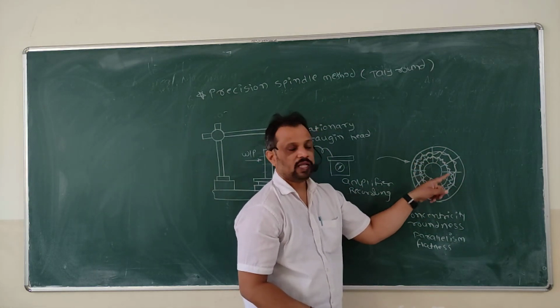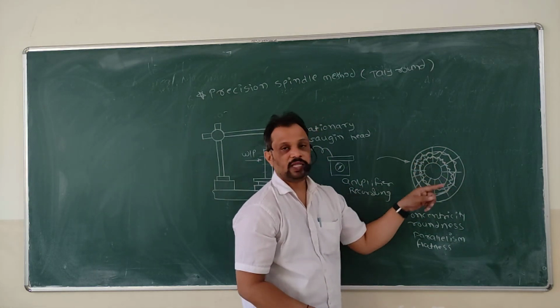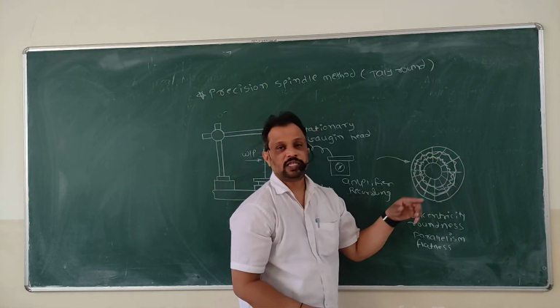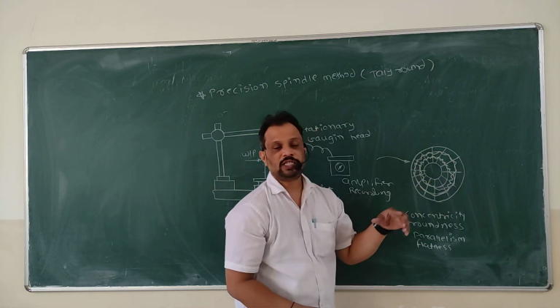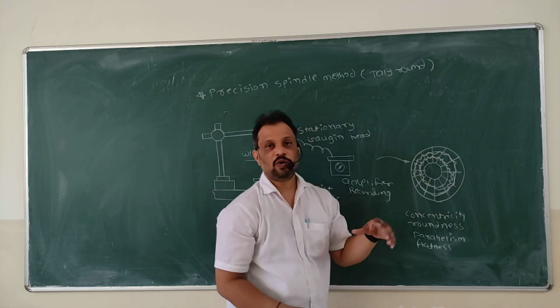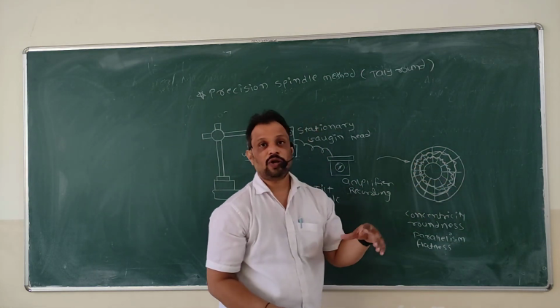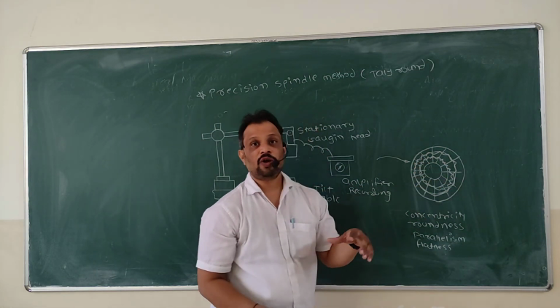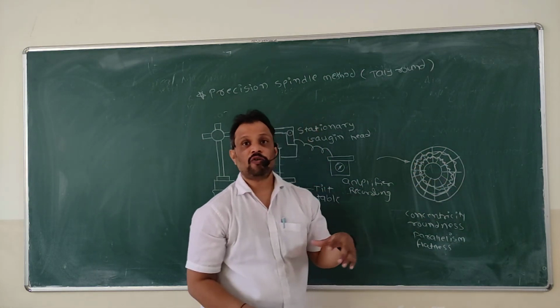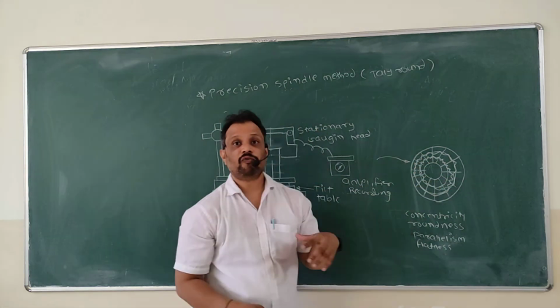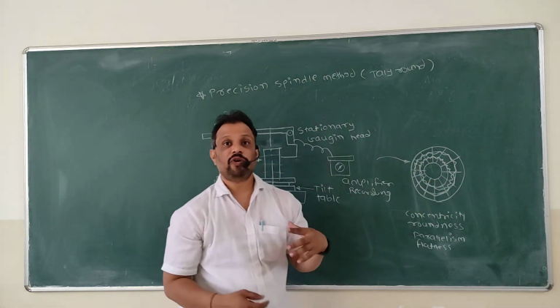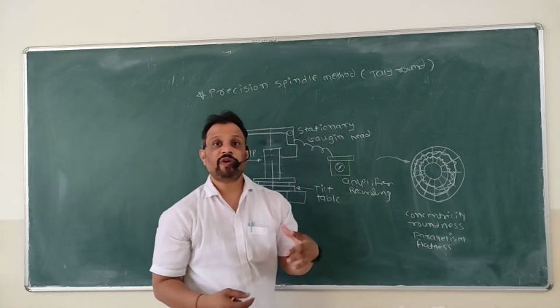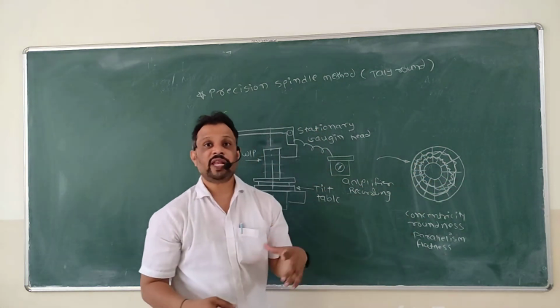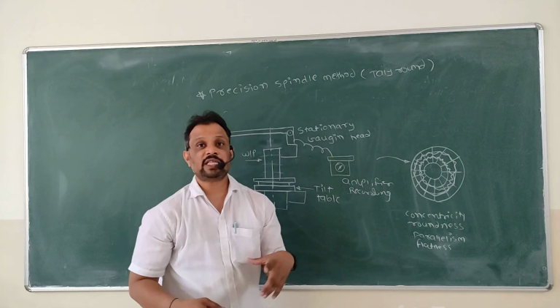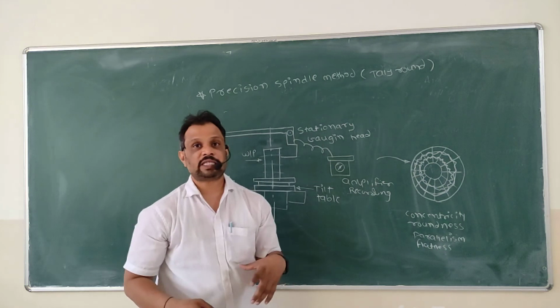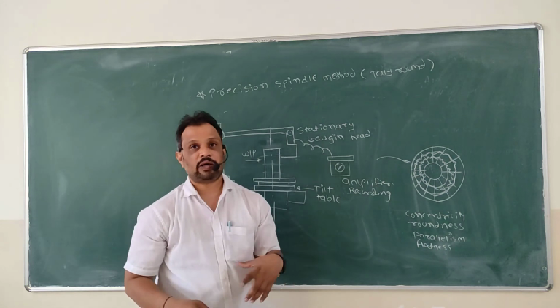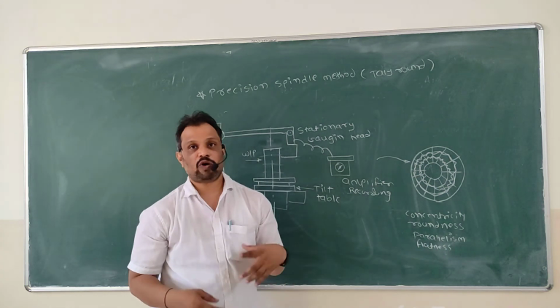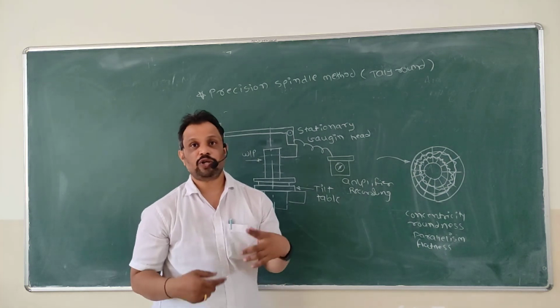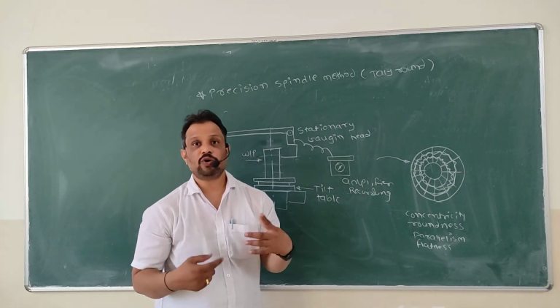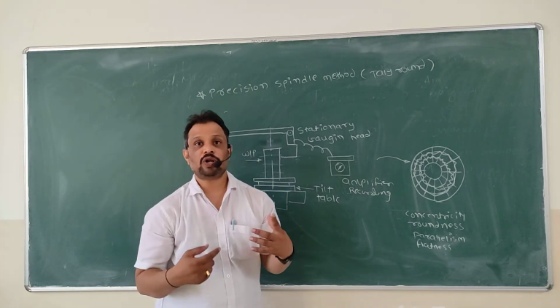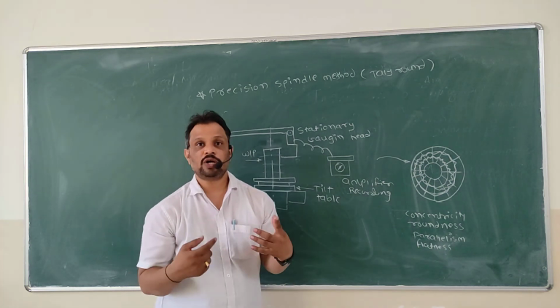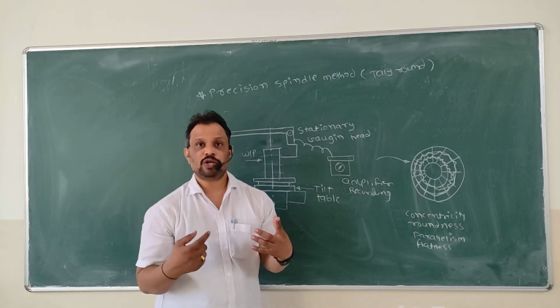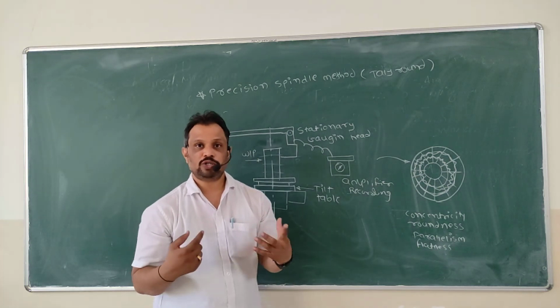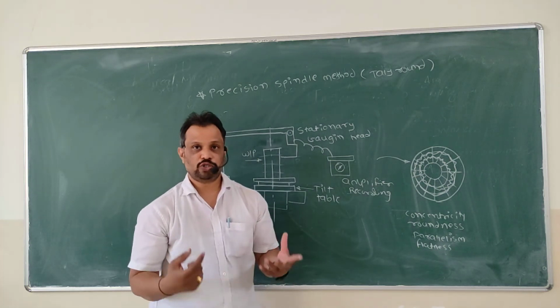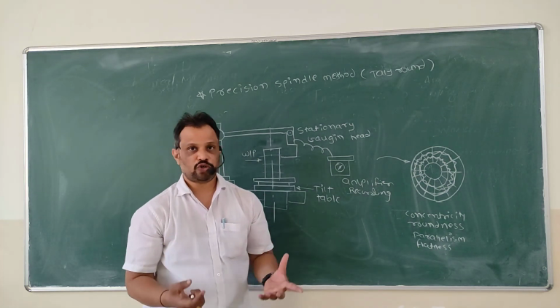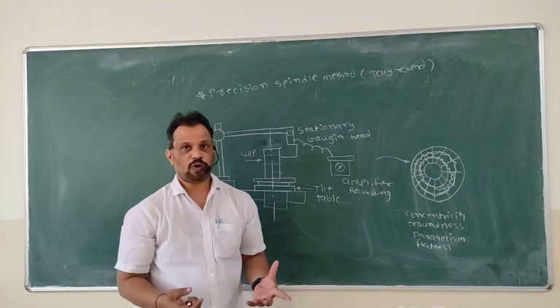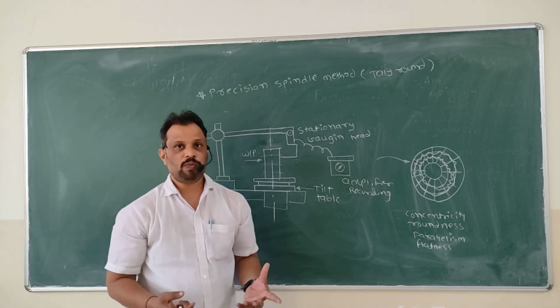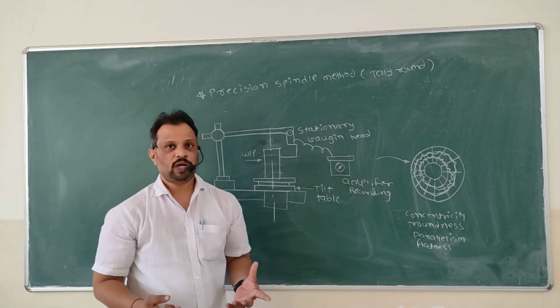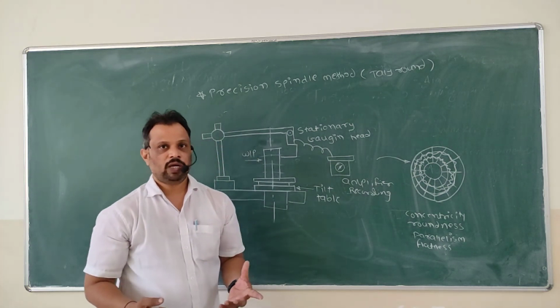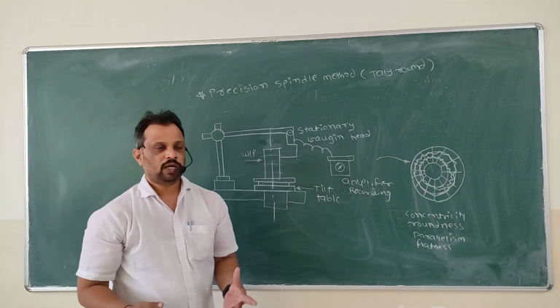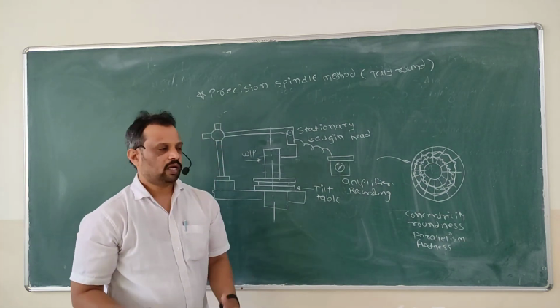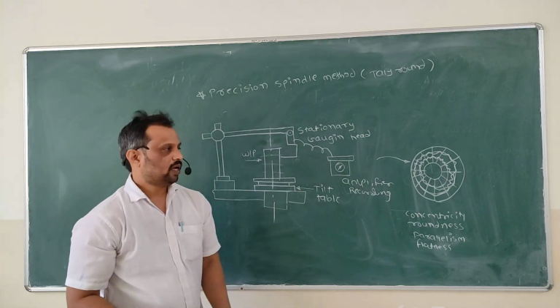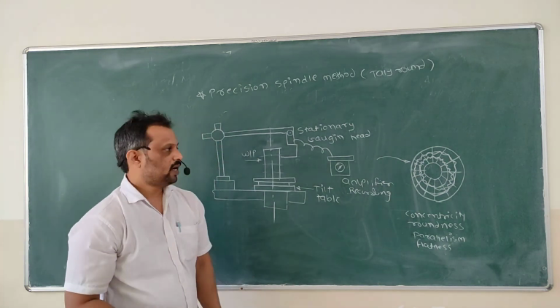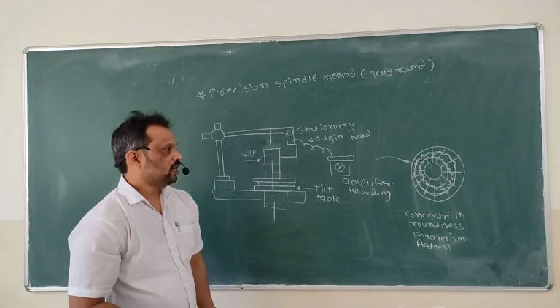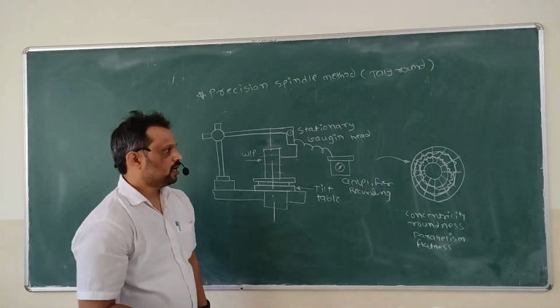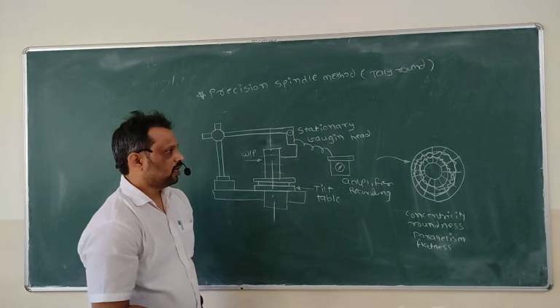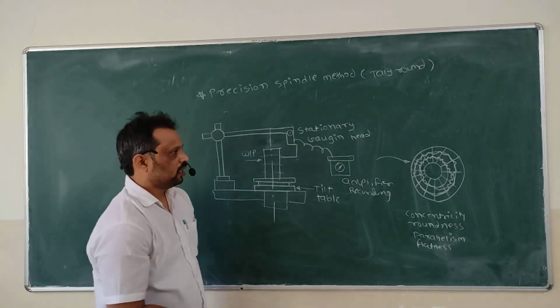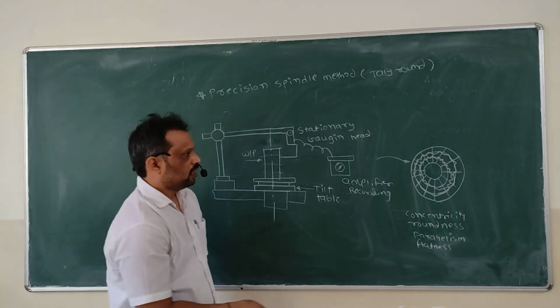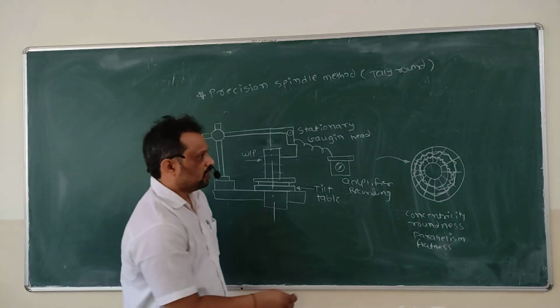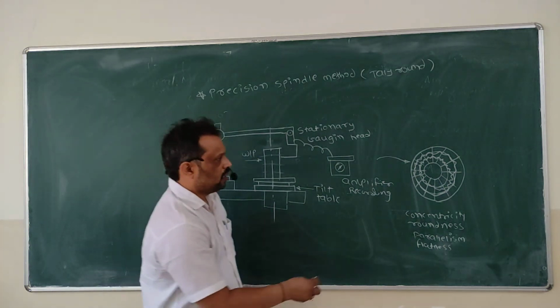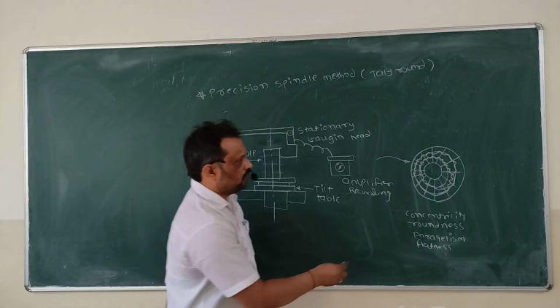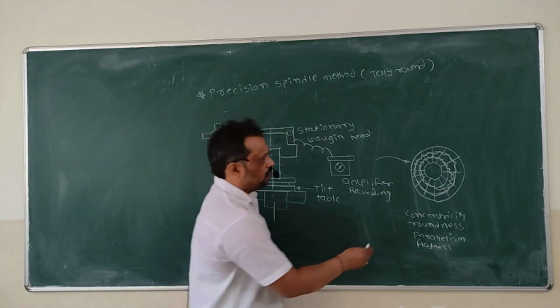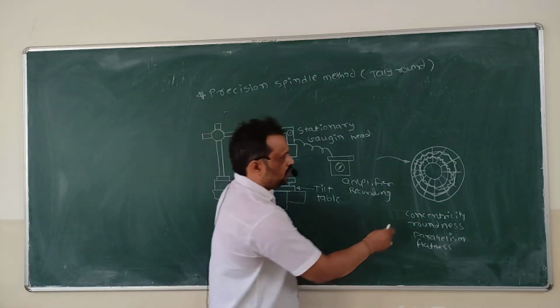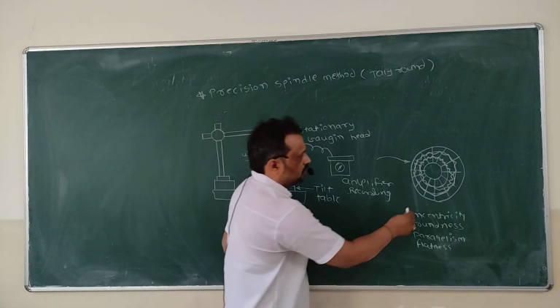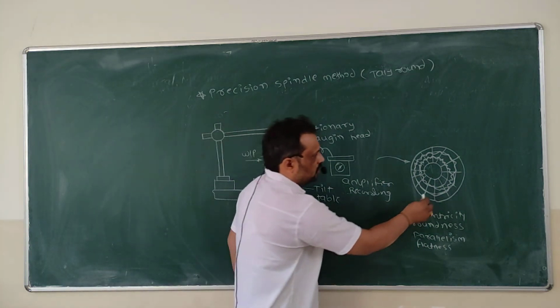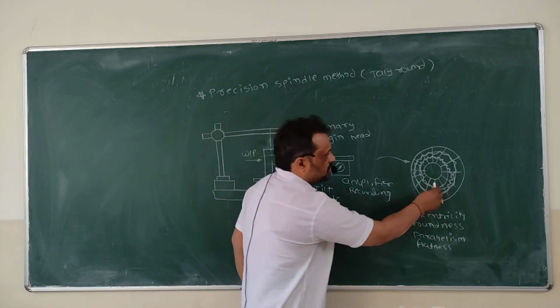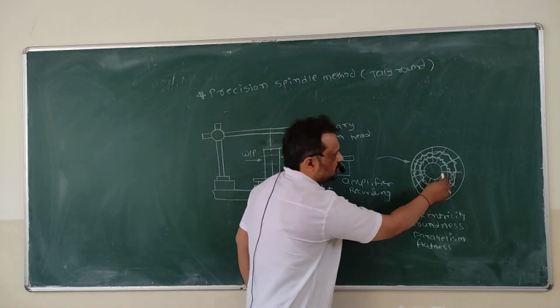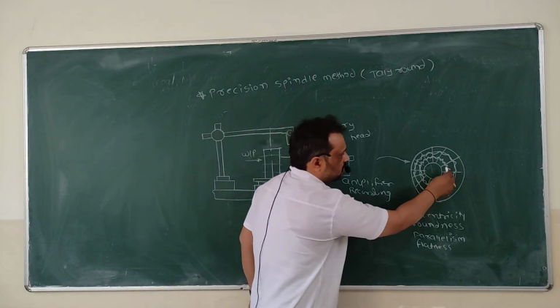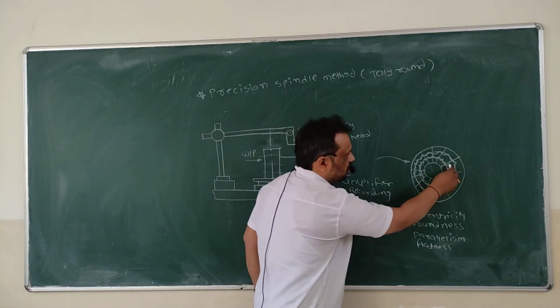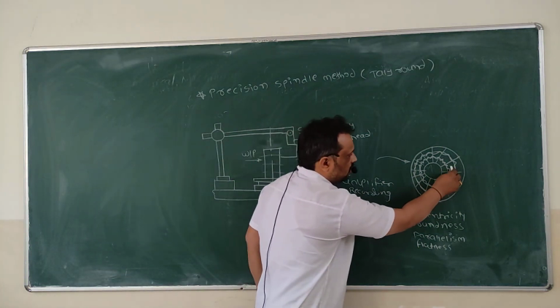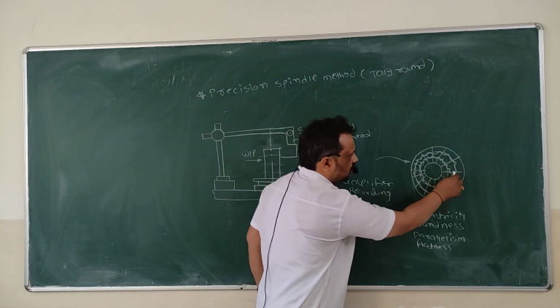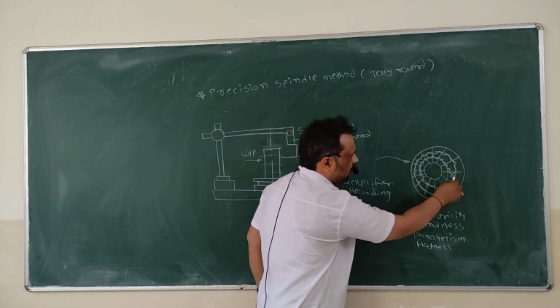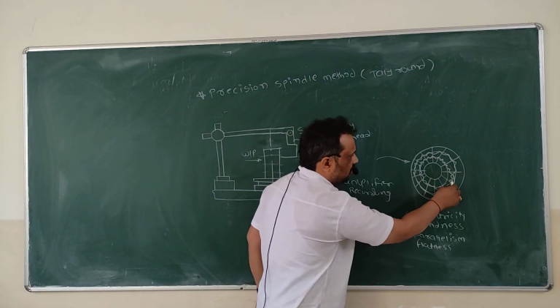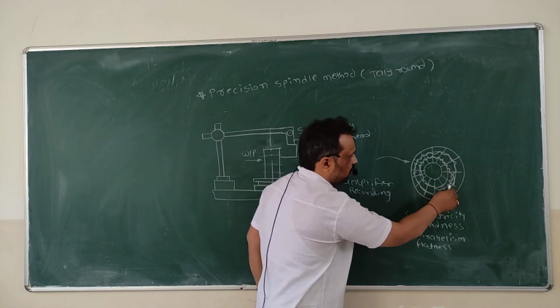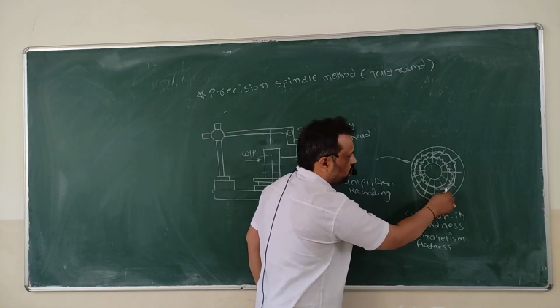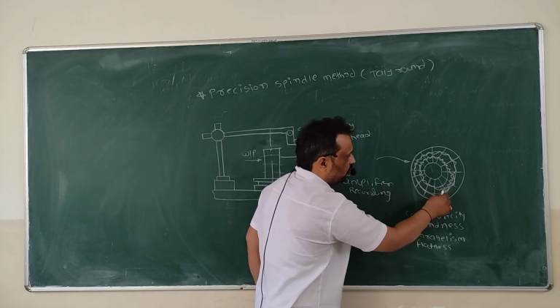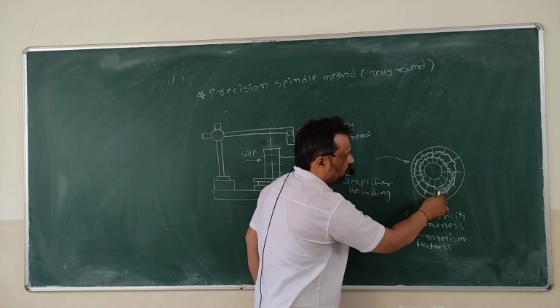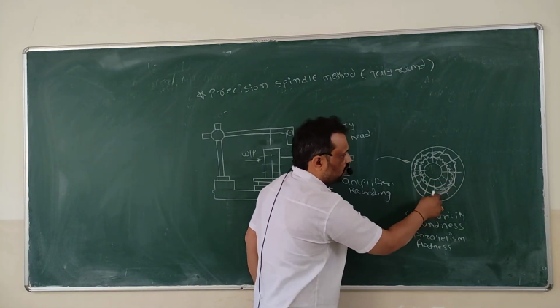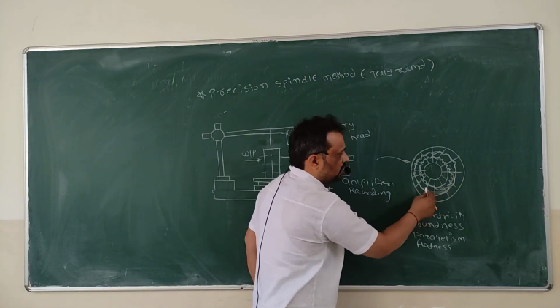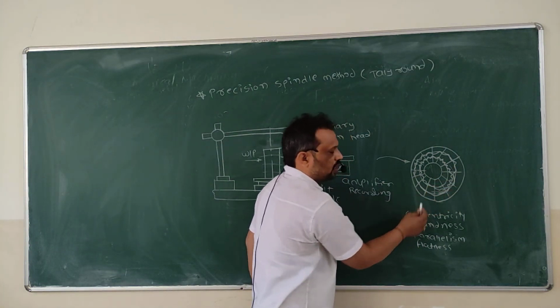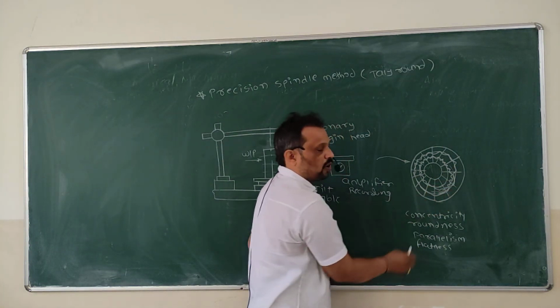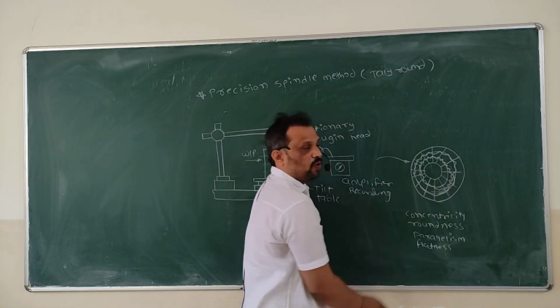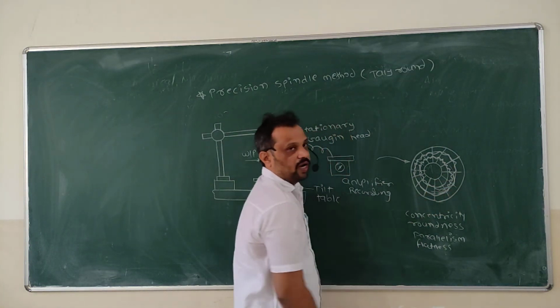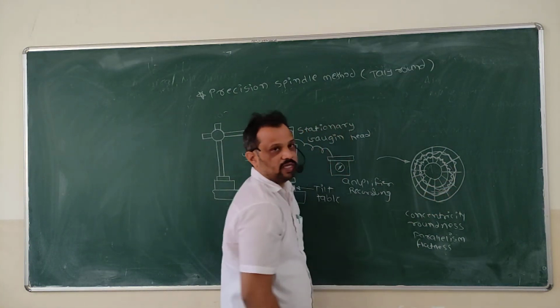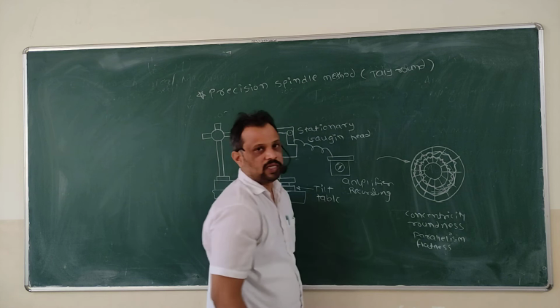This is your complete round, but when the pointer rotates on your workpiece it gives such a result — this is your waviness on your job and this is the out of roundness.